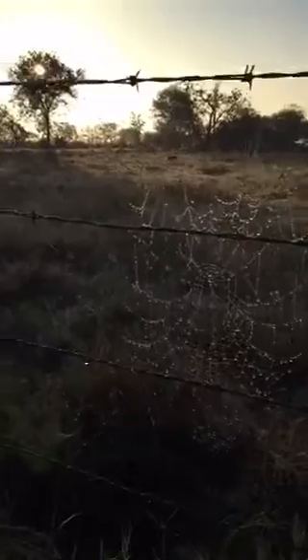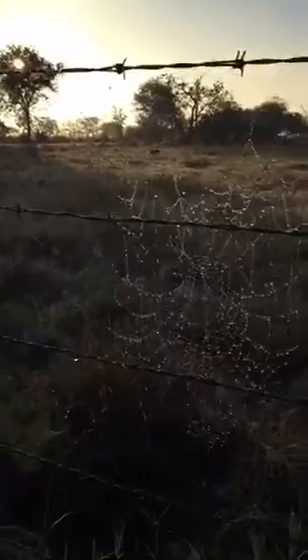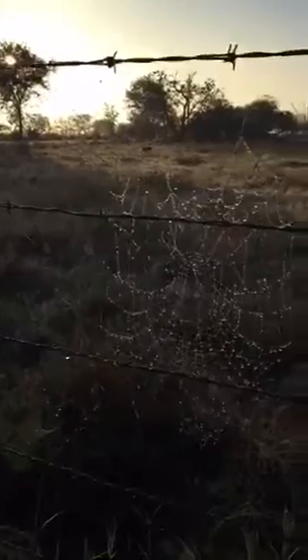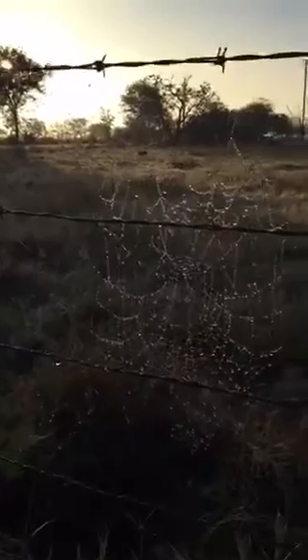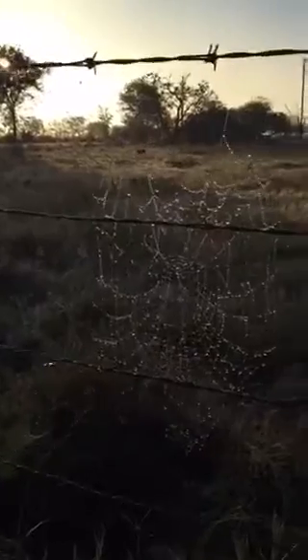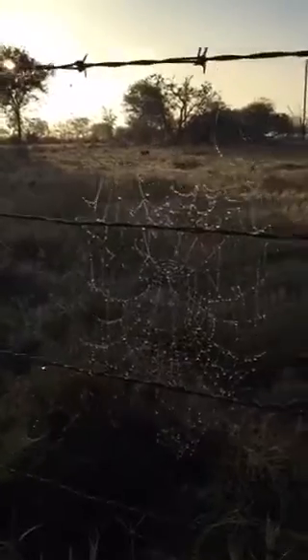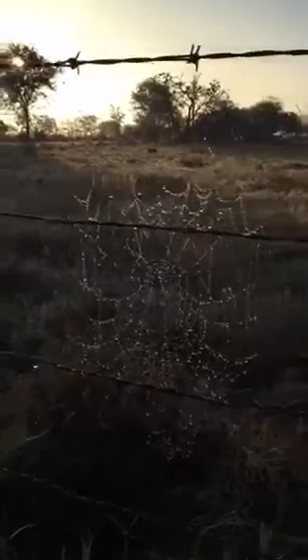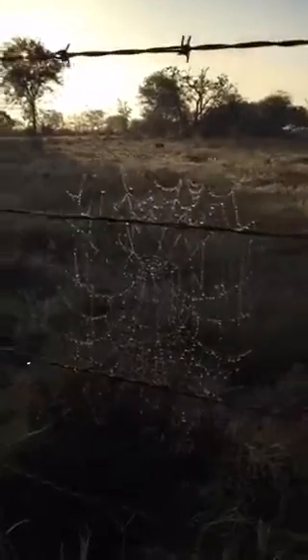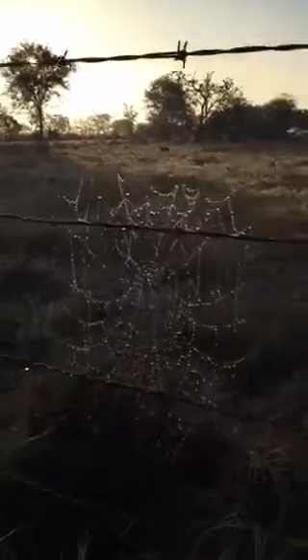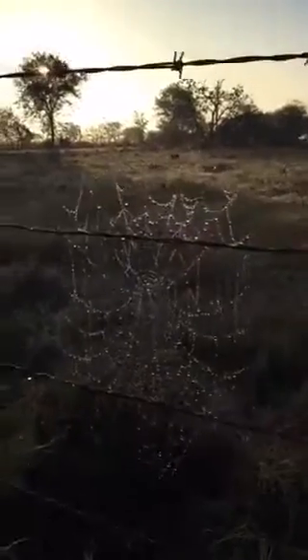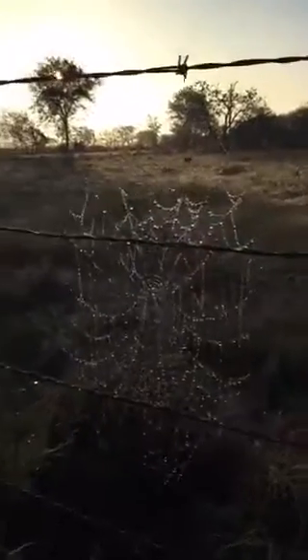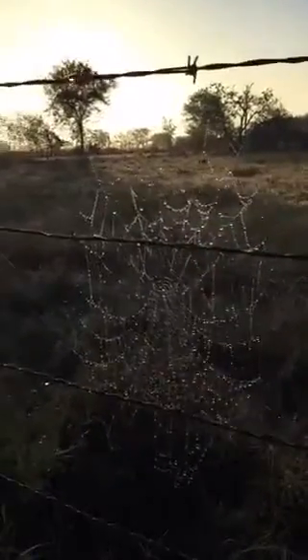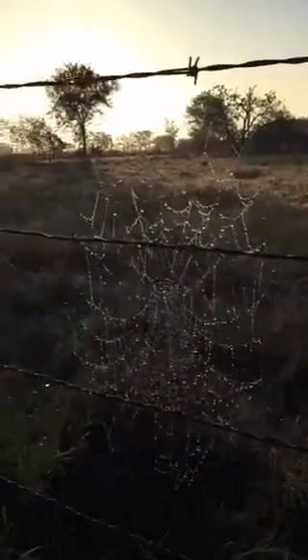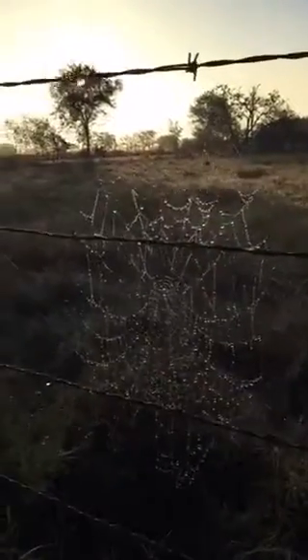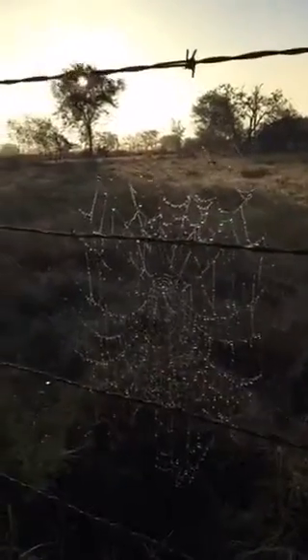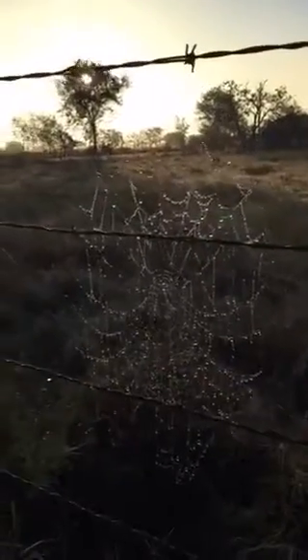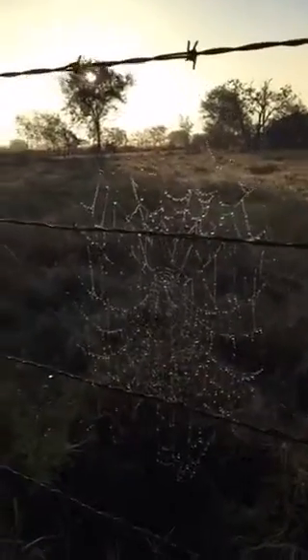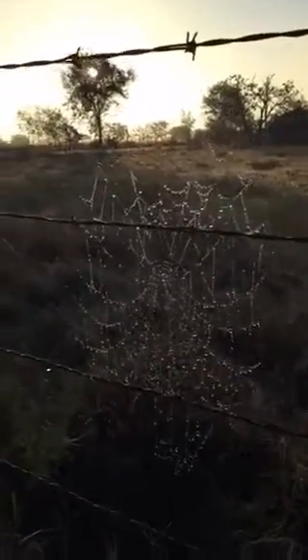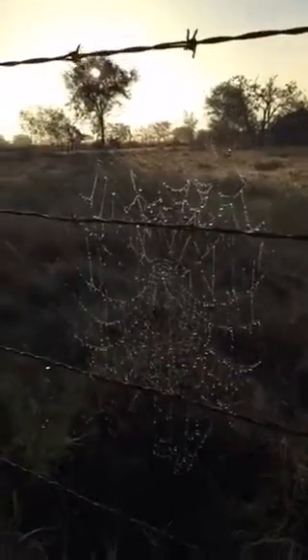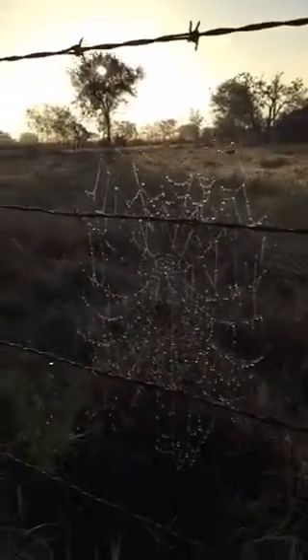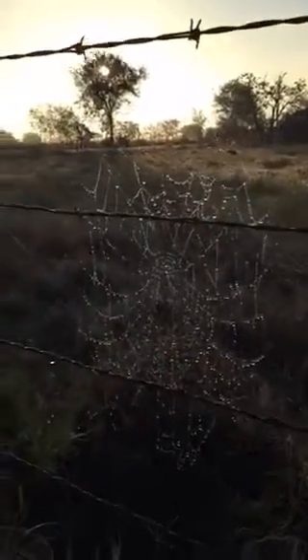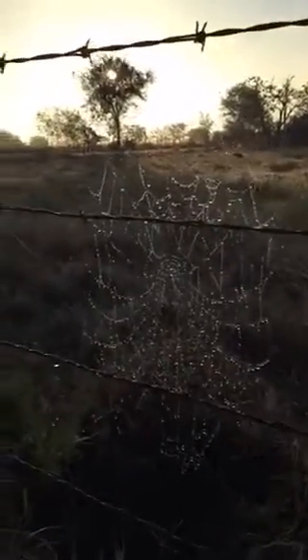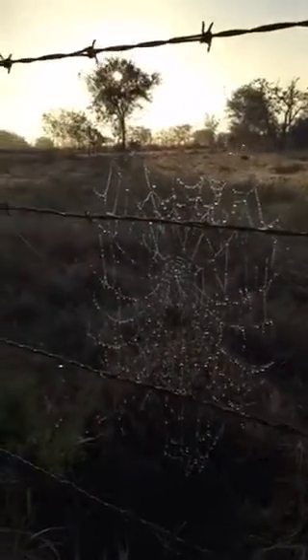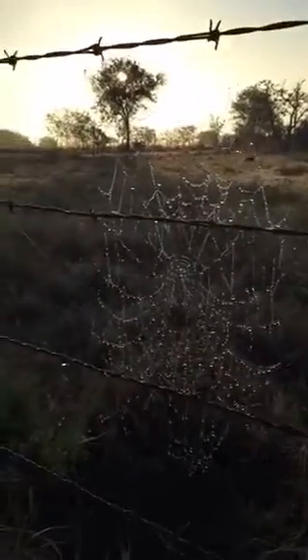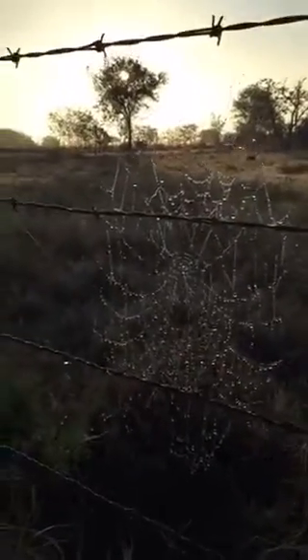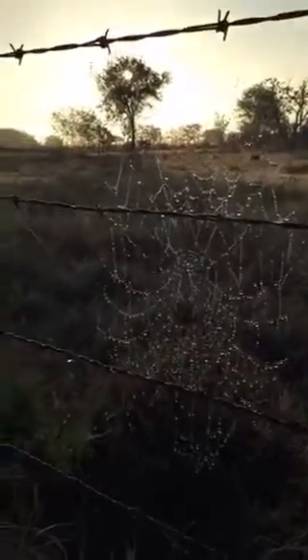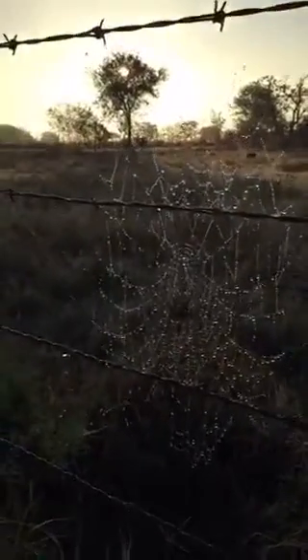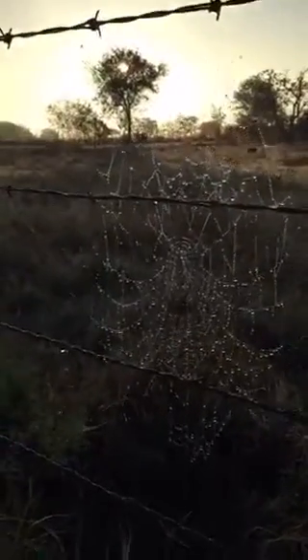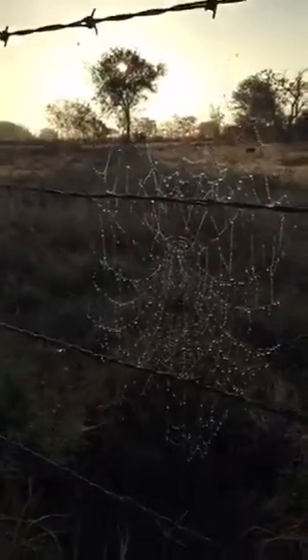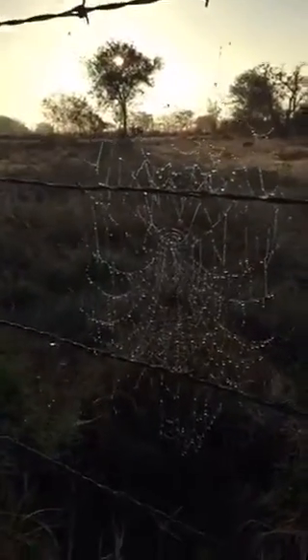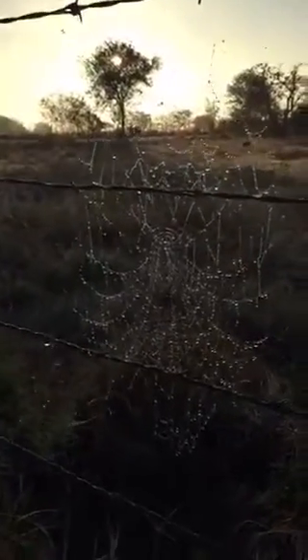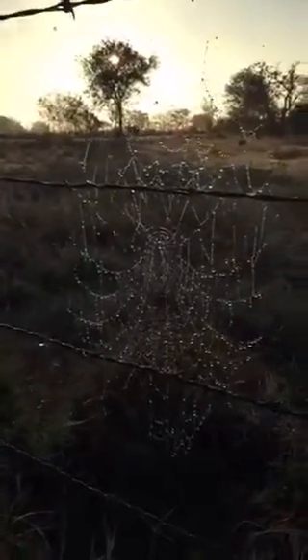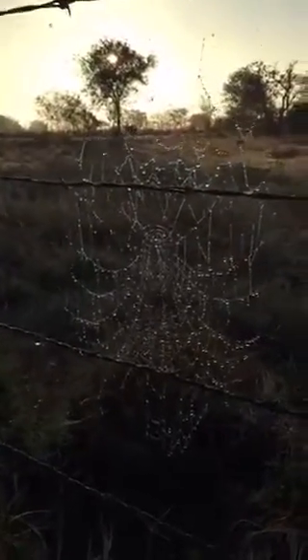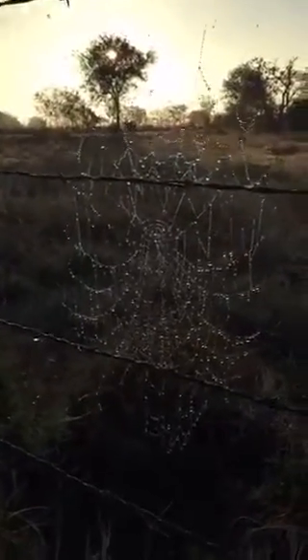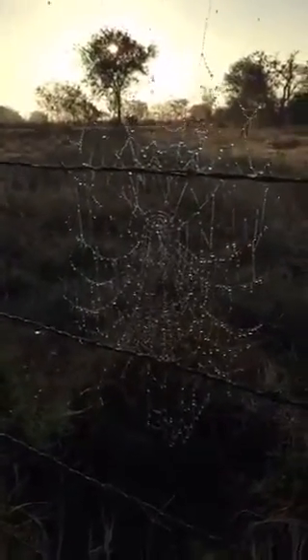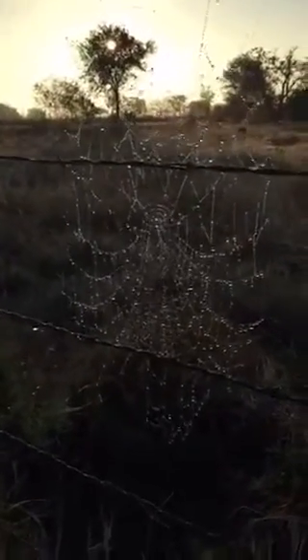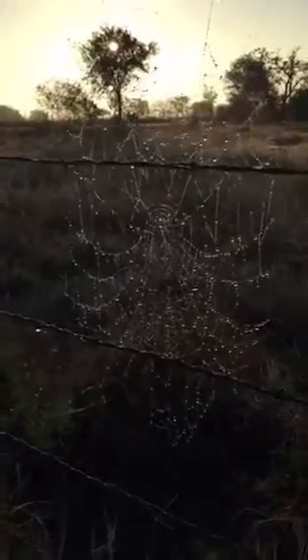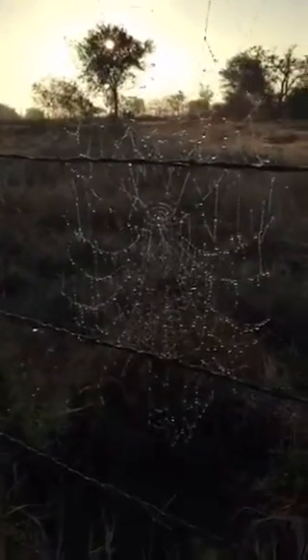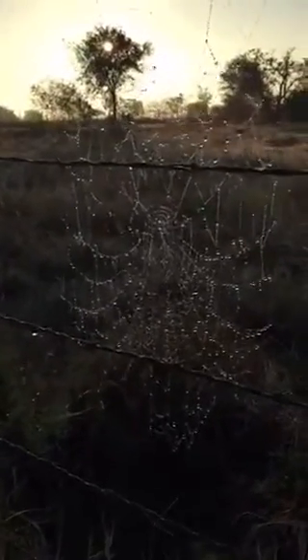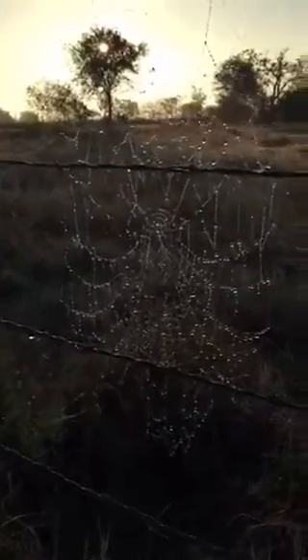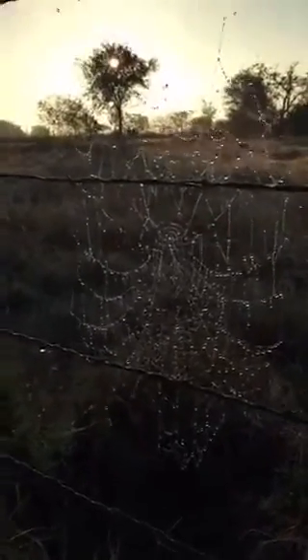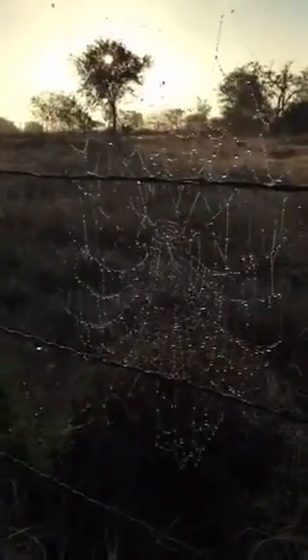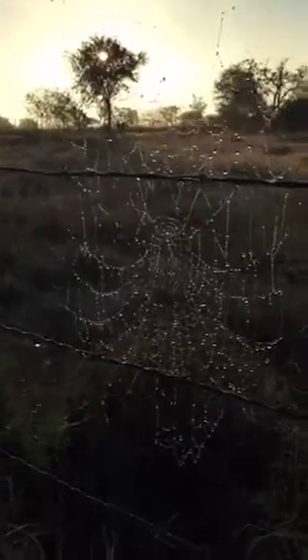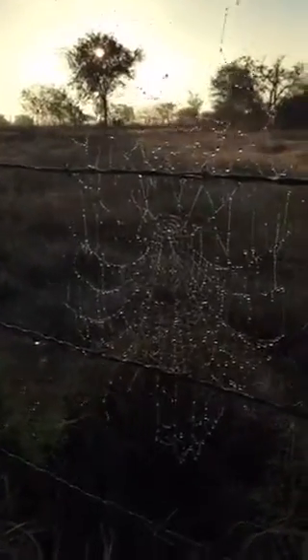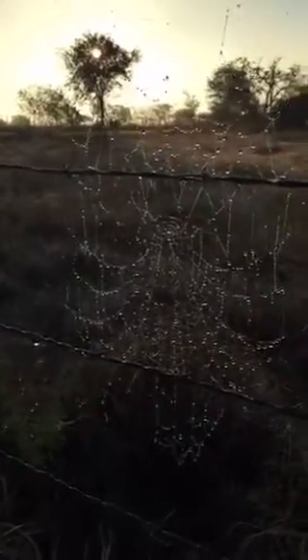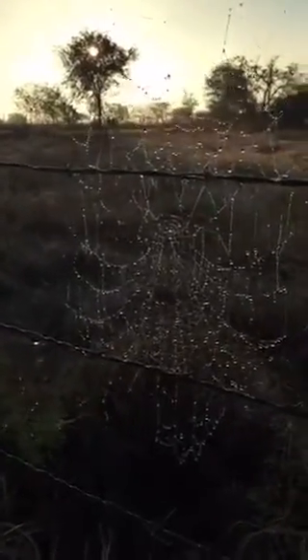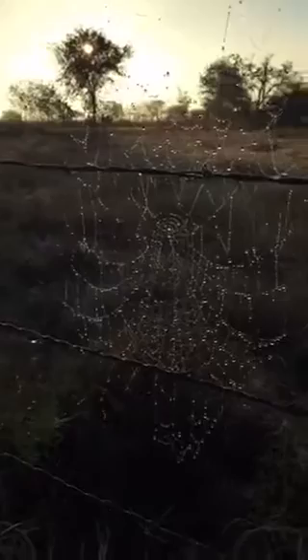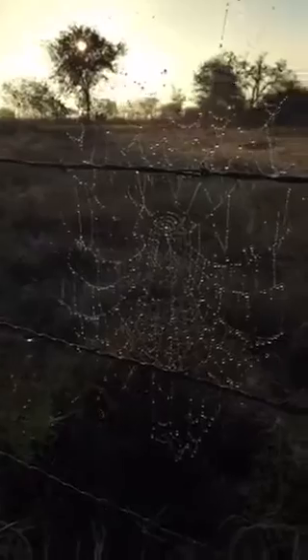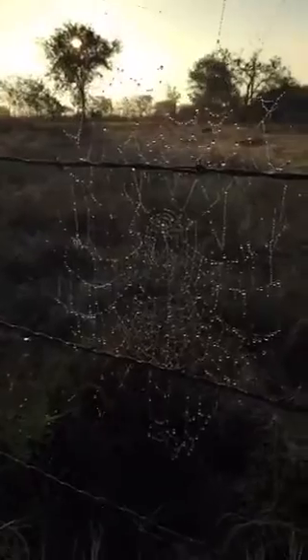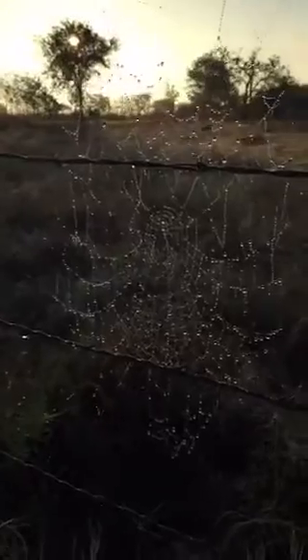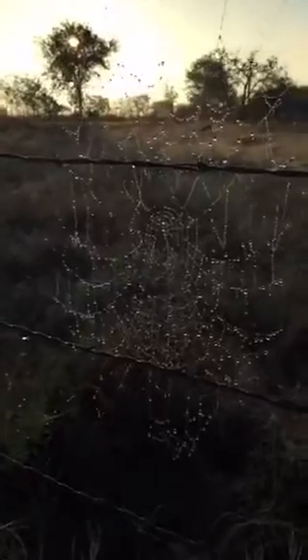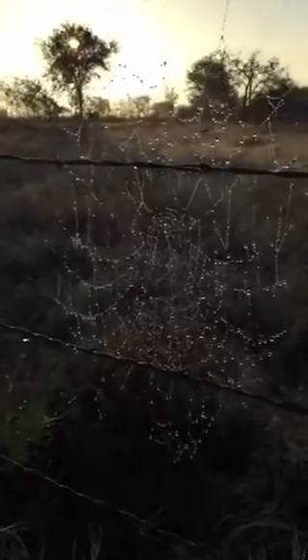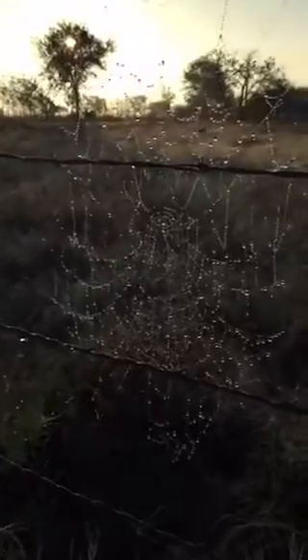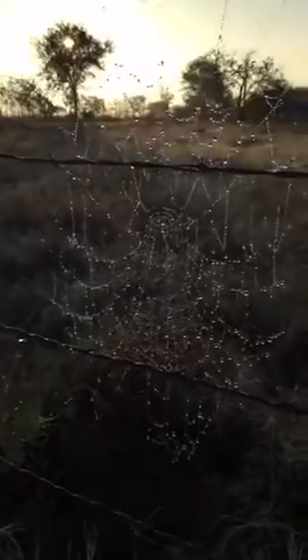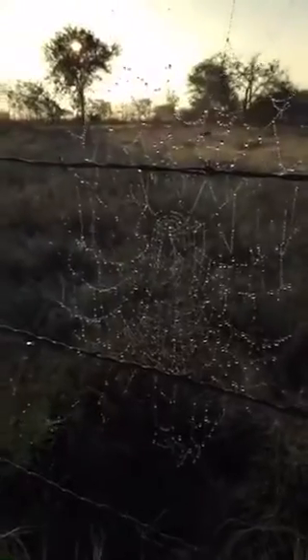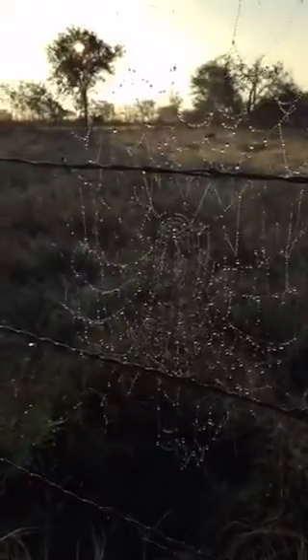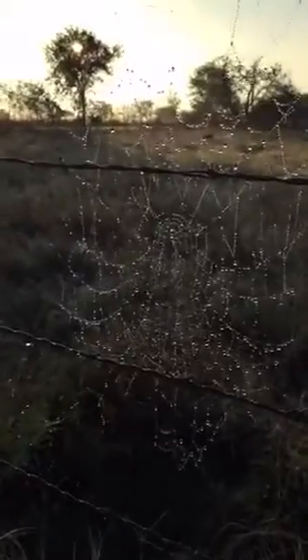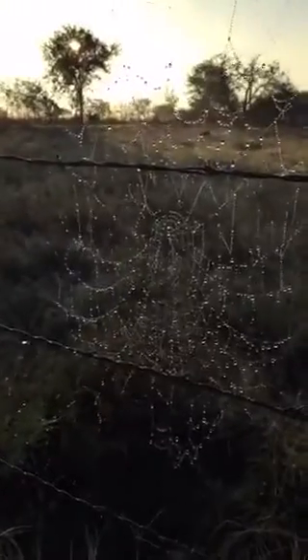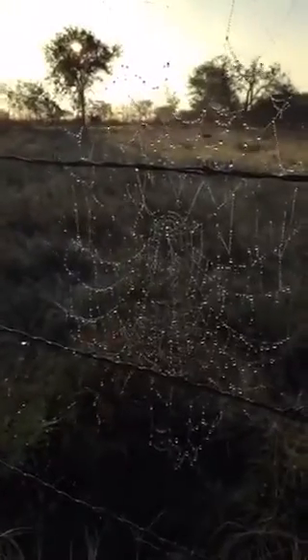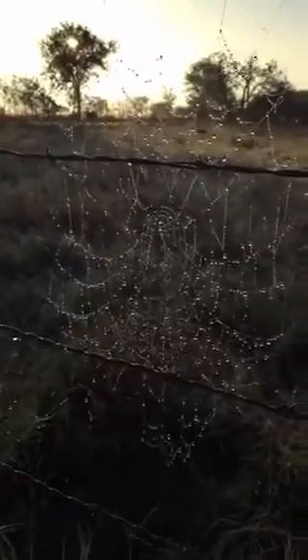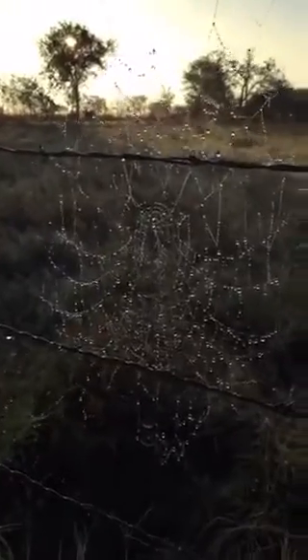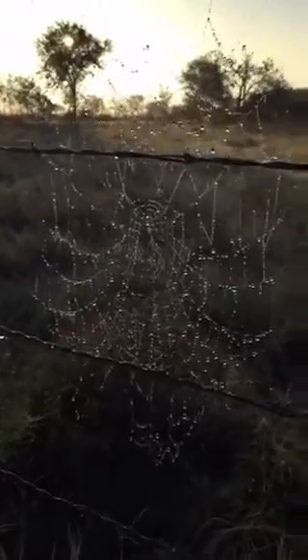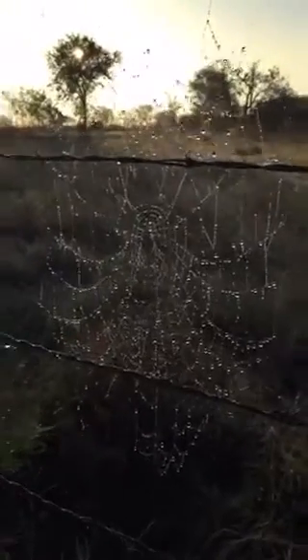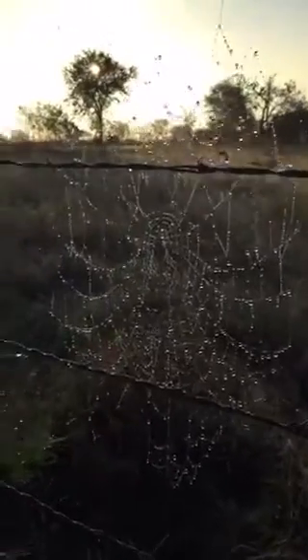Hello, Replay viewers. I was just coming back from my walk, and I happened to see this gorgeous spiderweb.